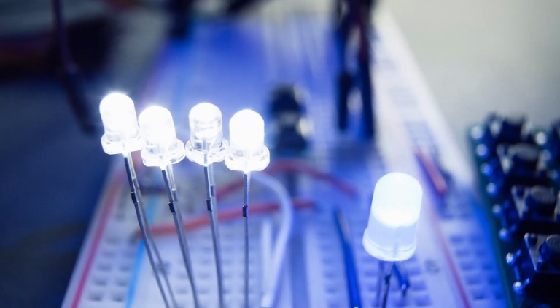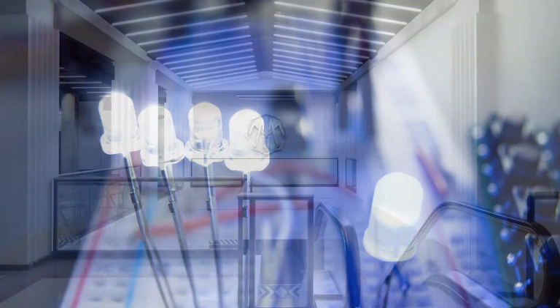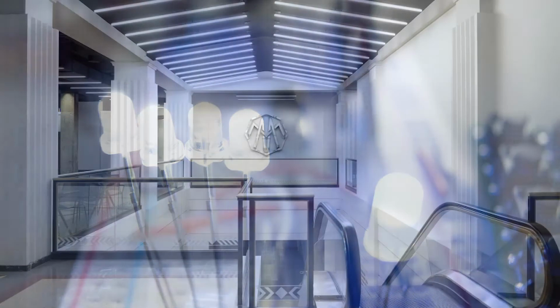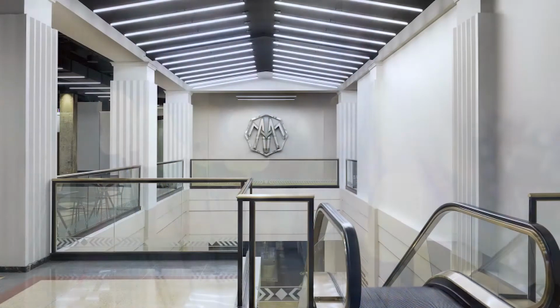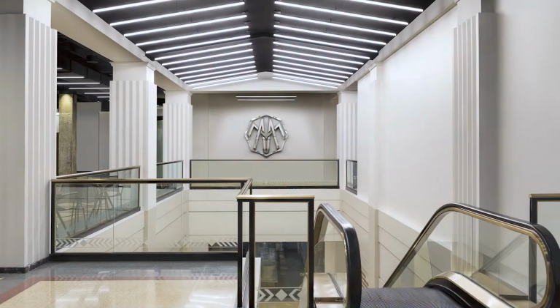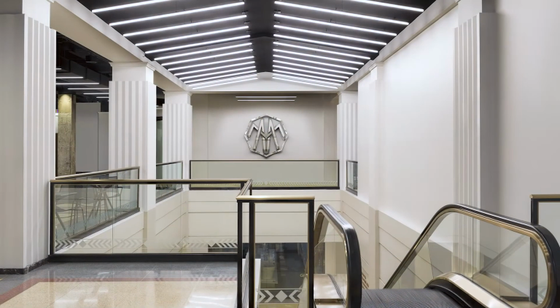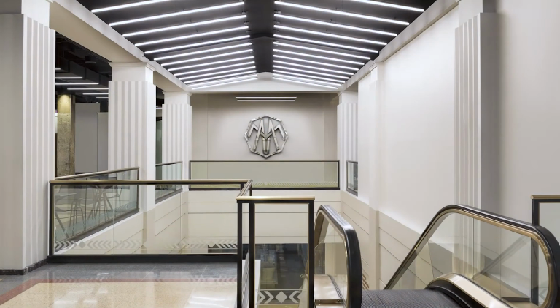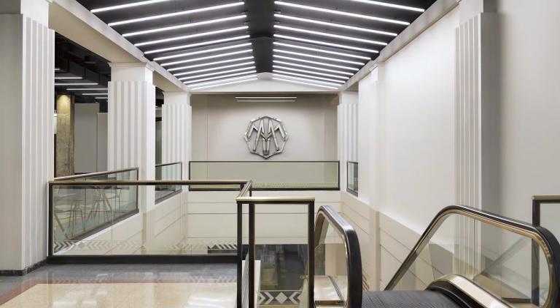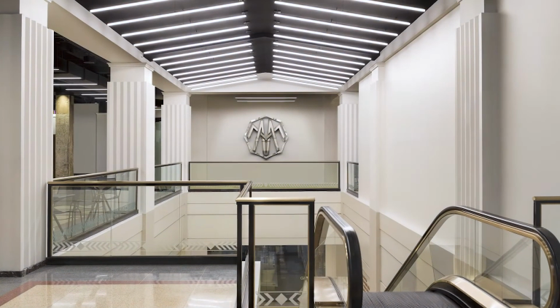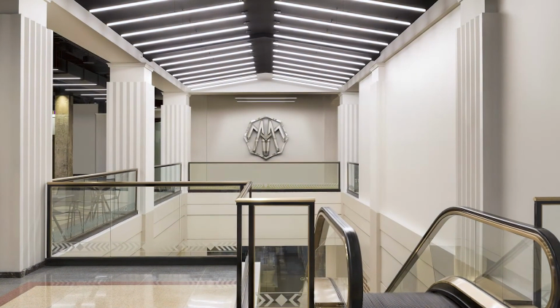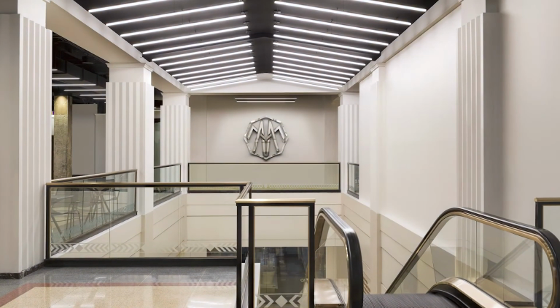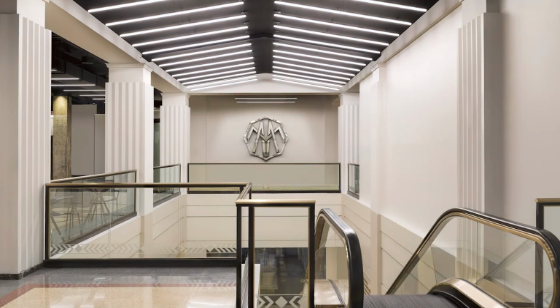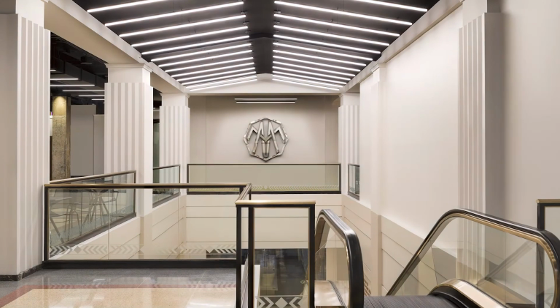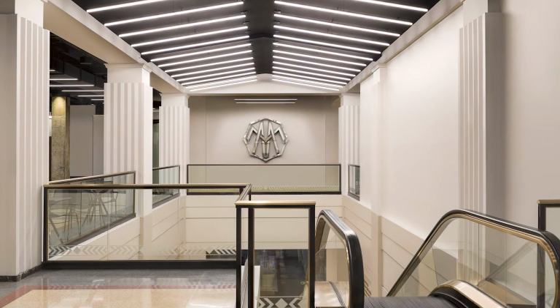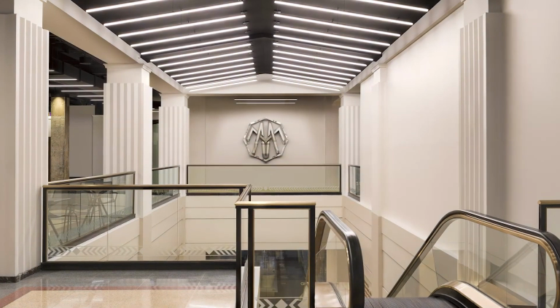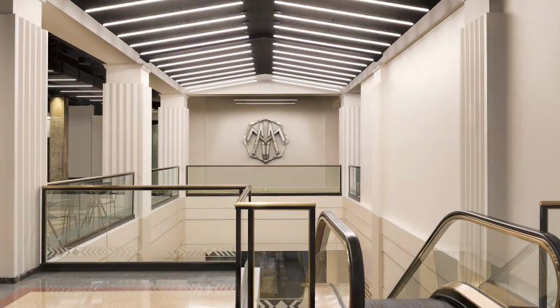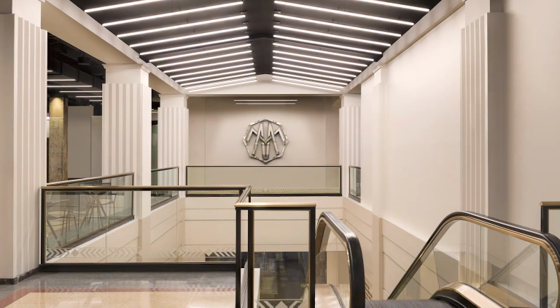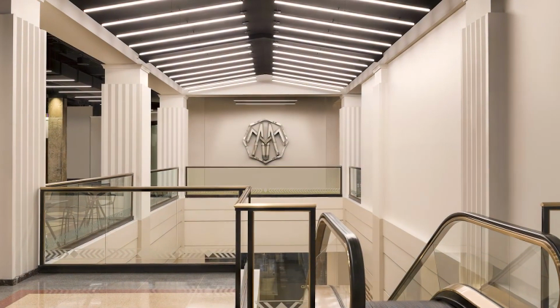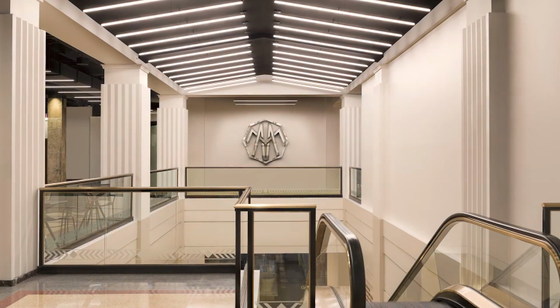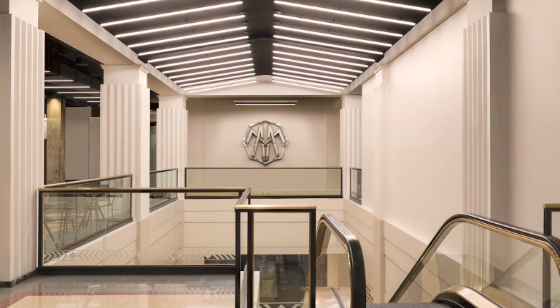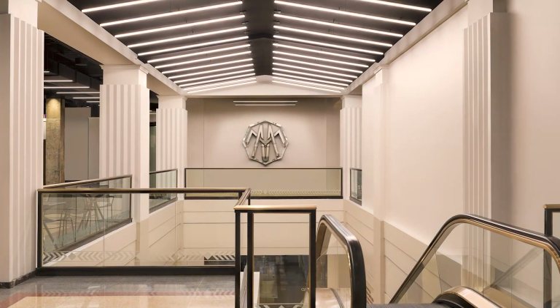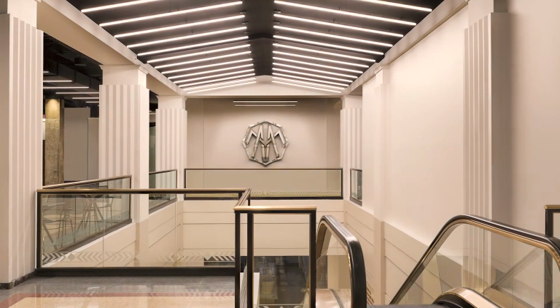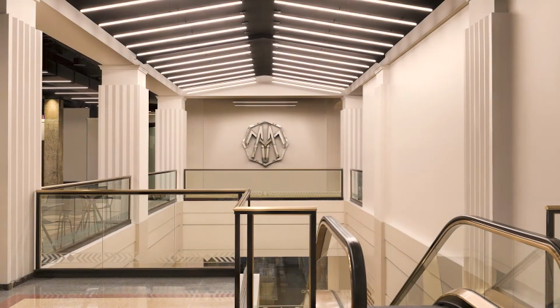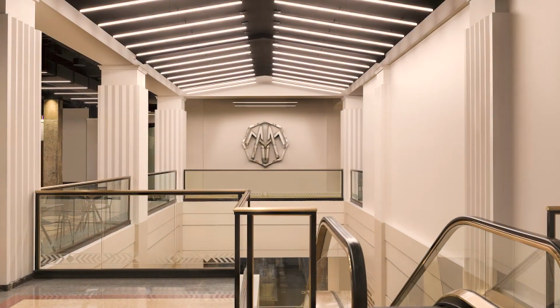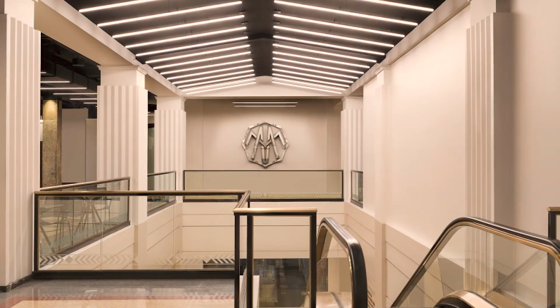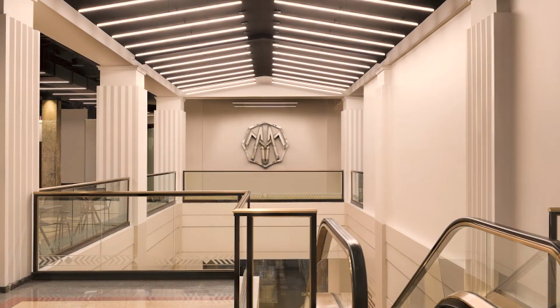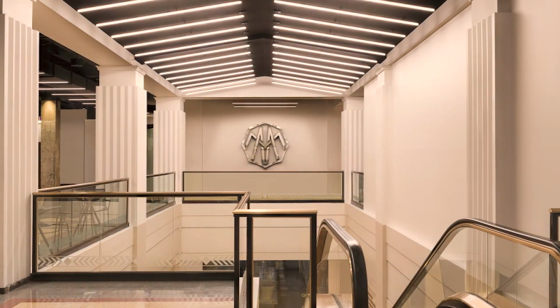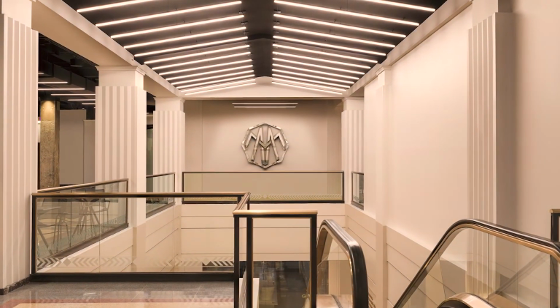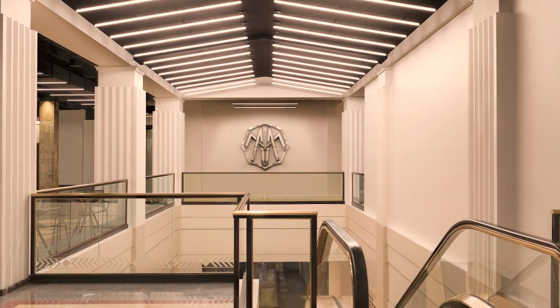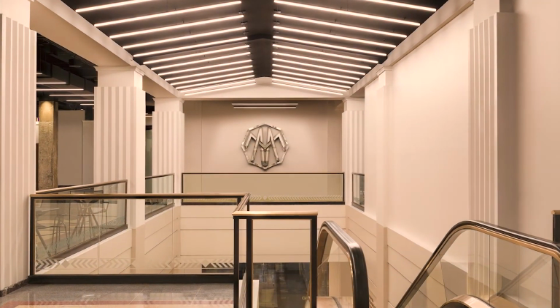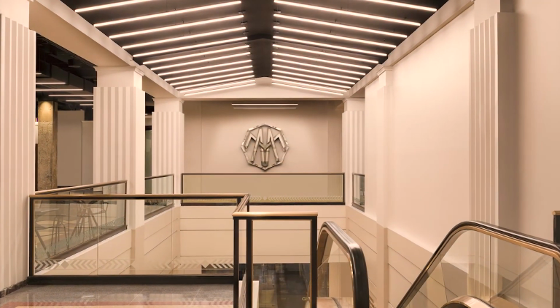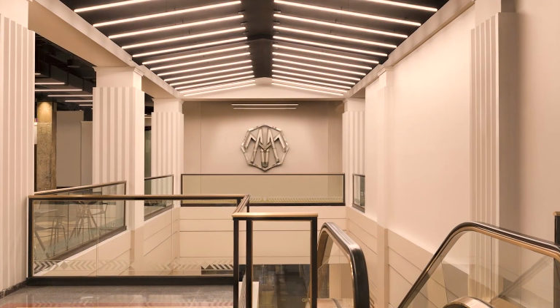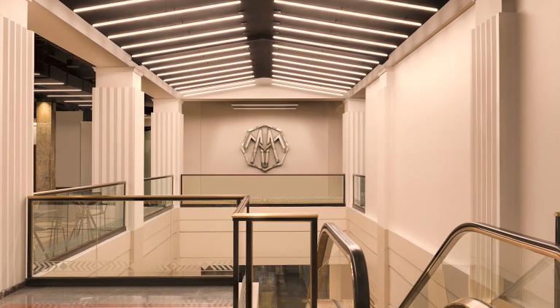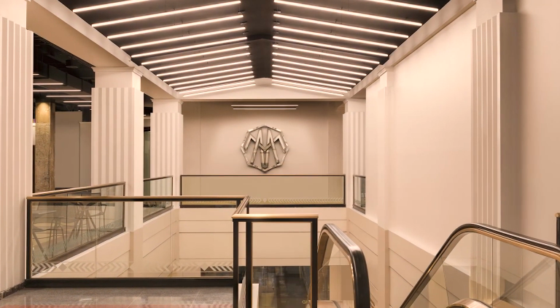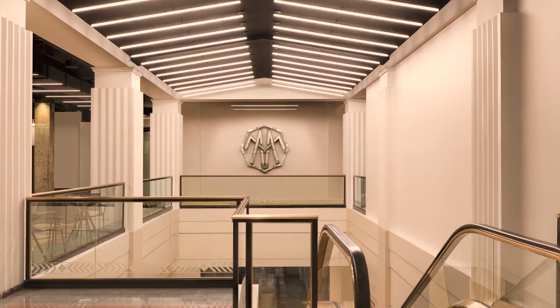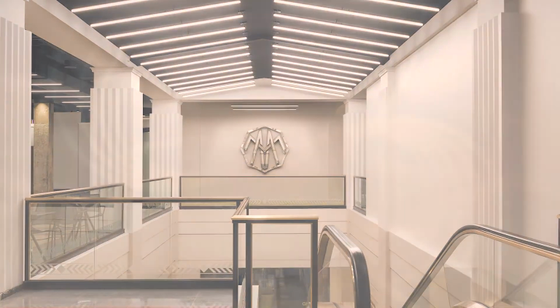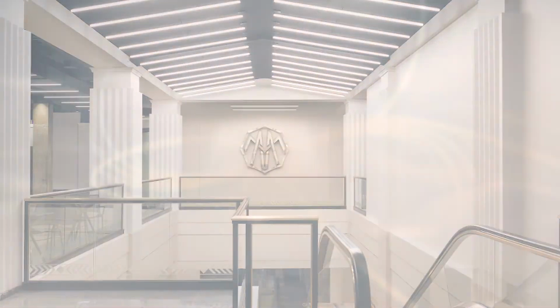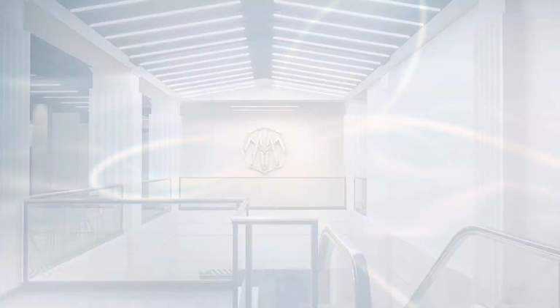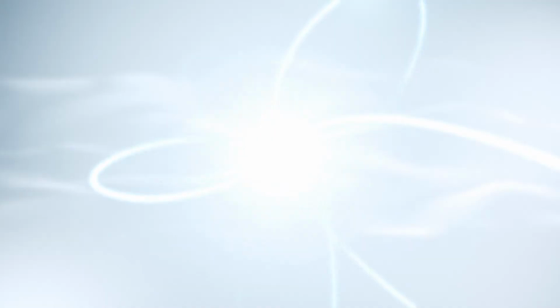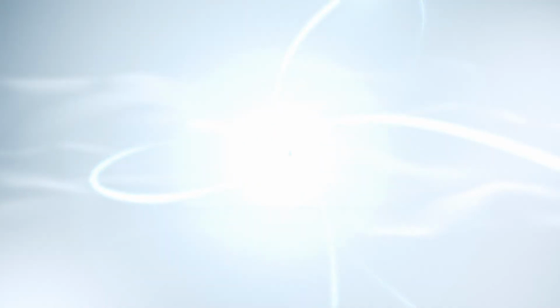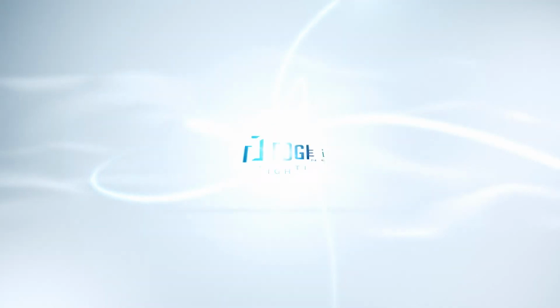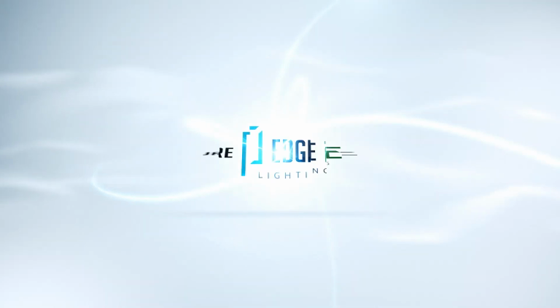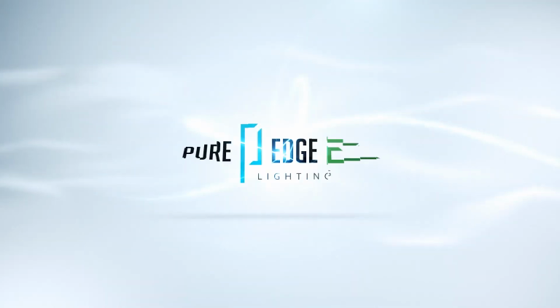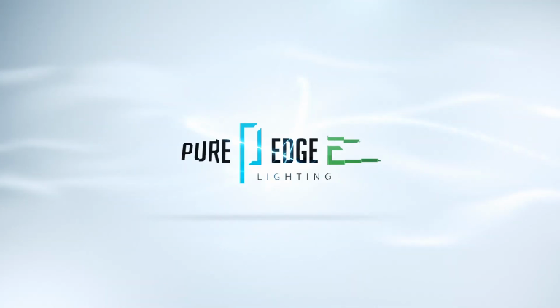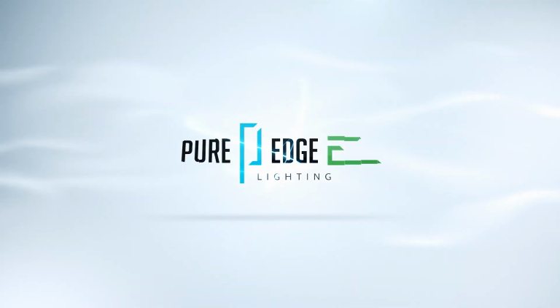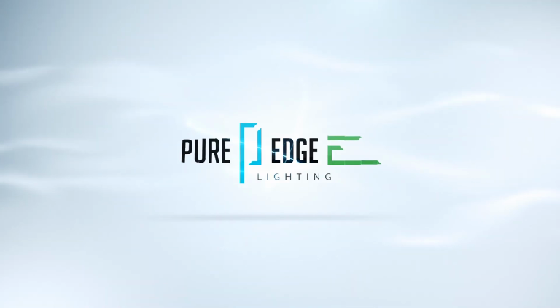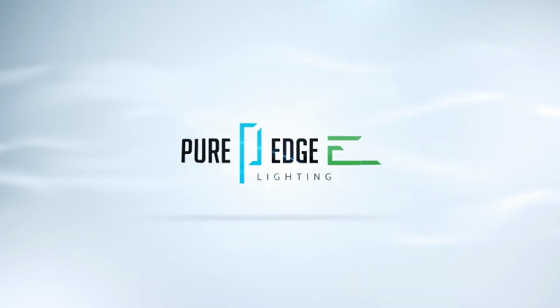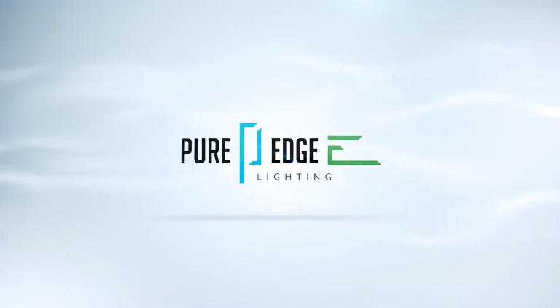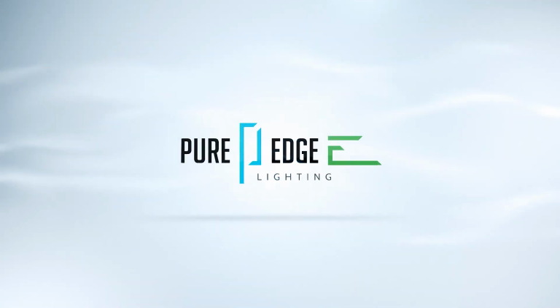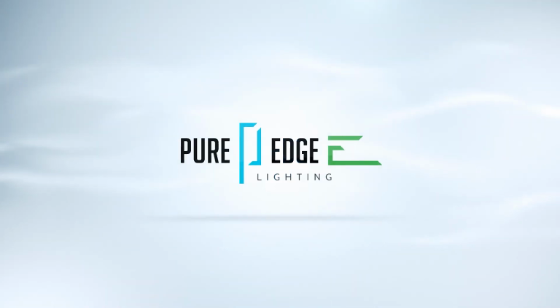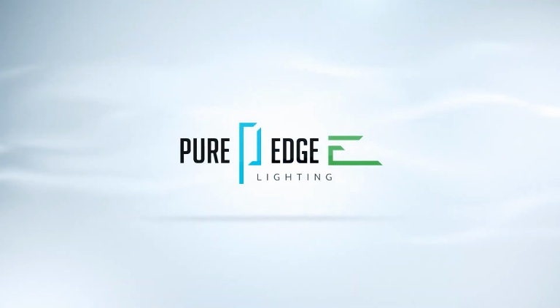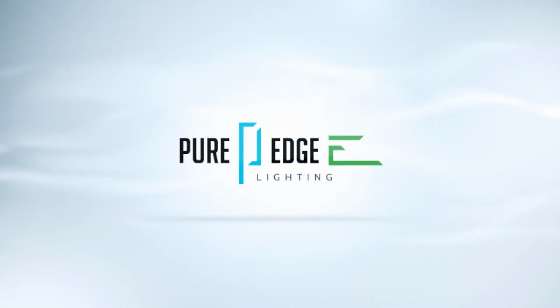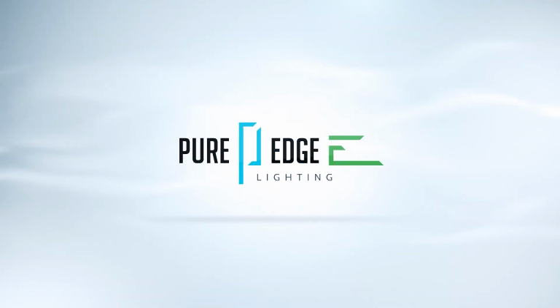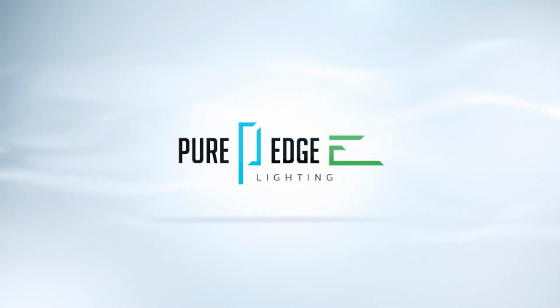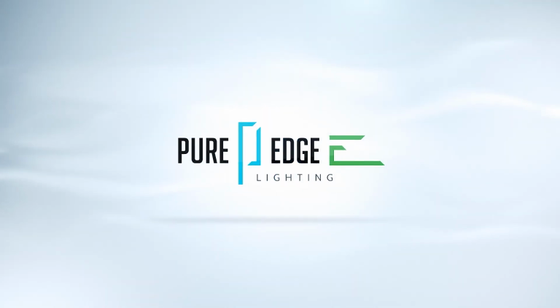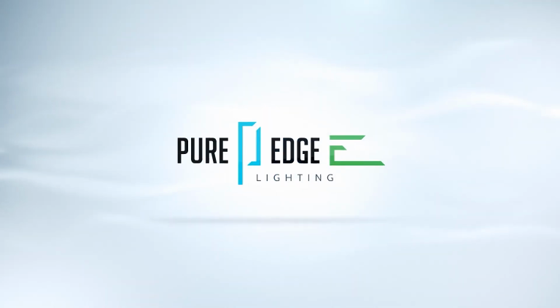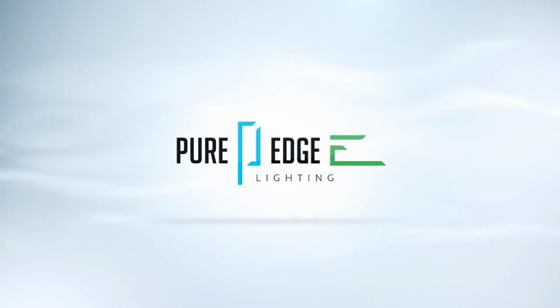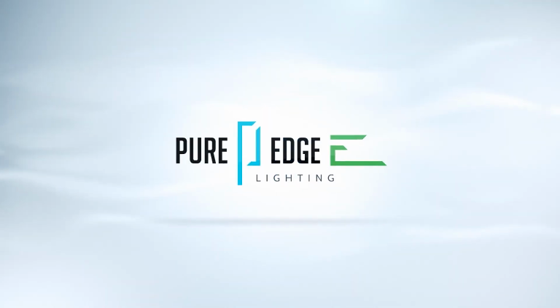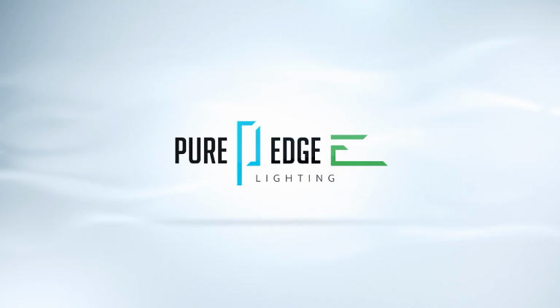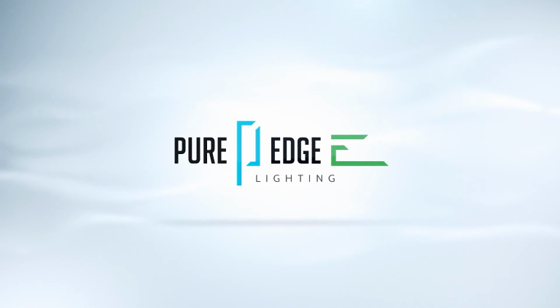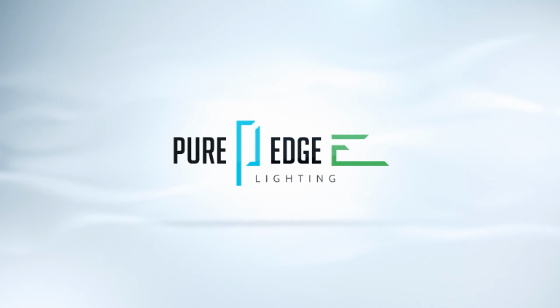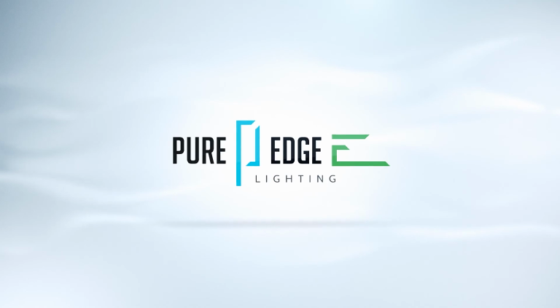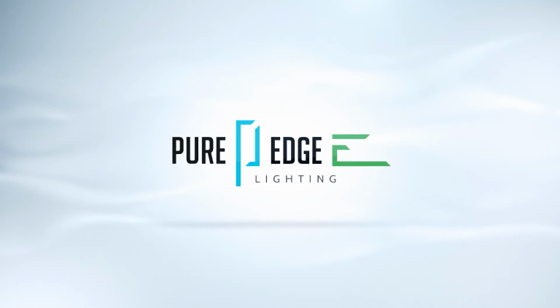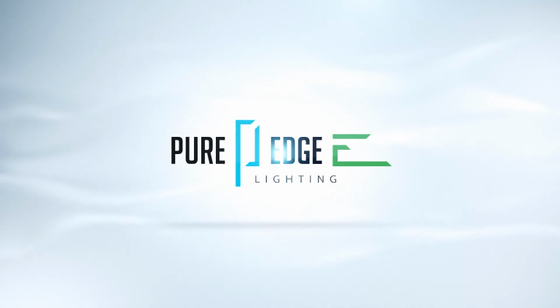Discover the warm, bright, energy-efficient future of lighting. Pure Edge Lighting — lighting personalized.